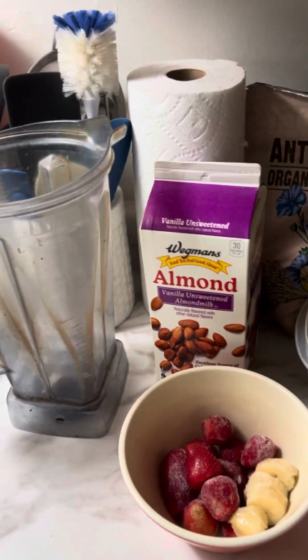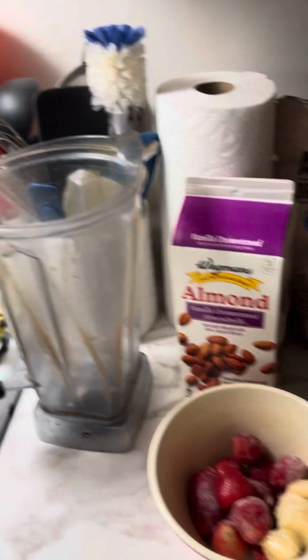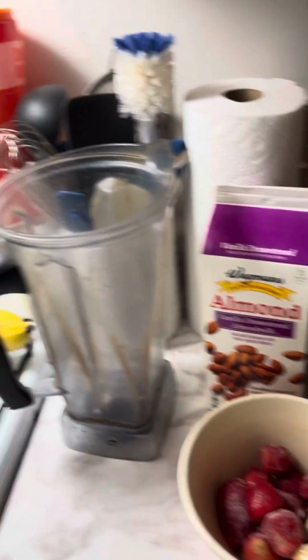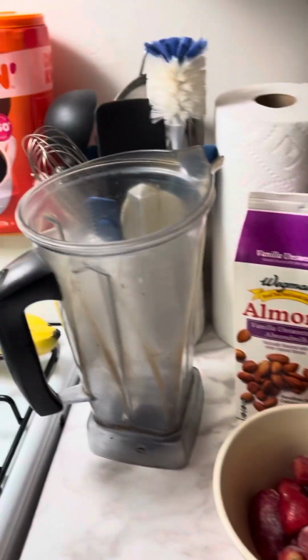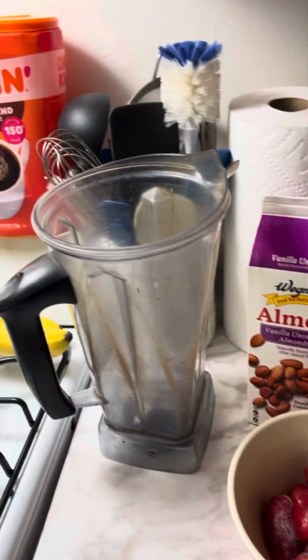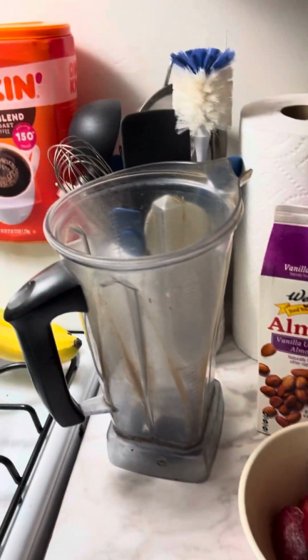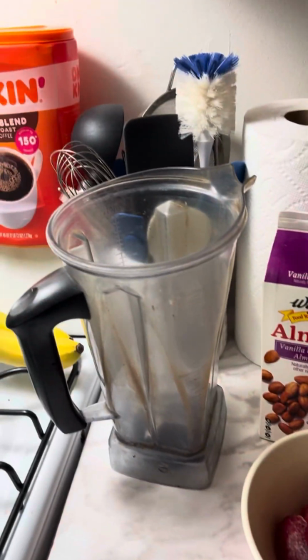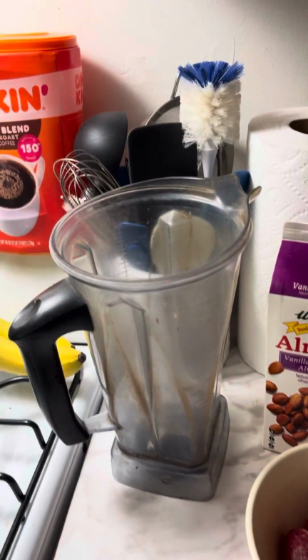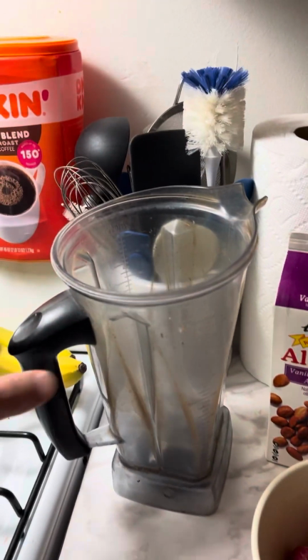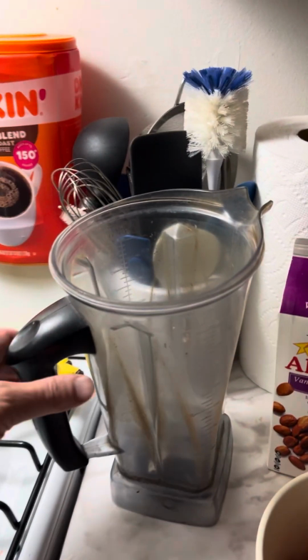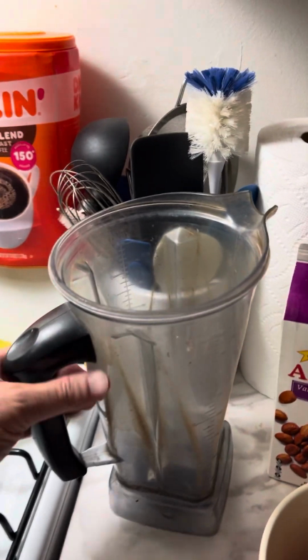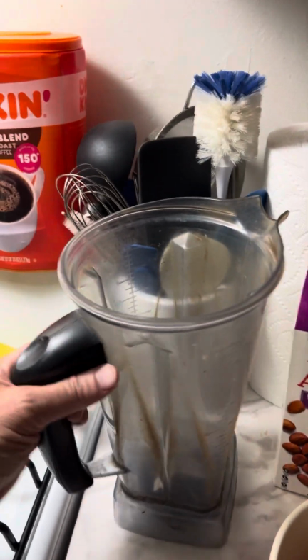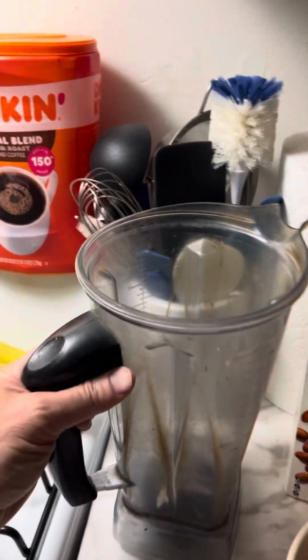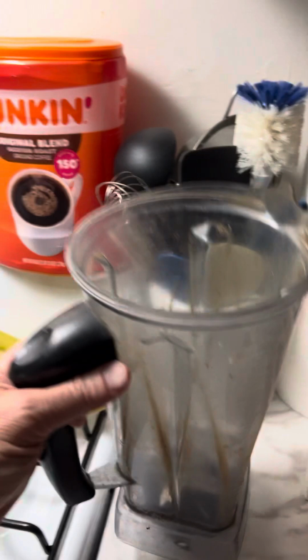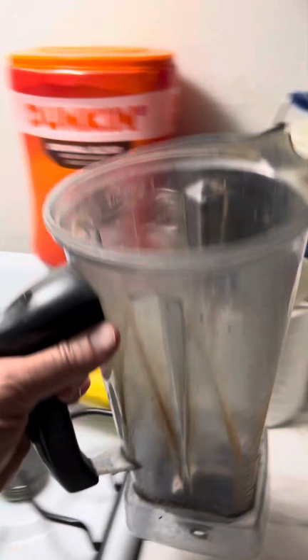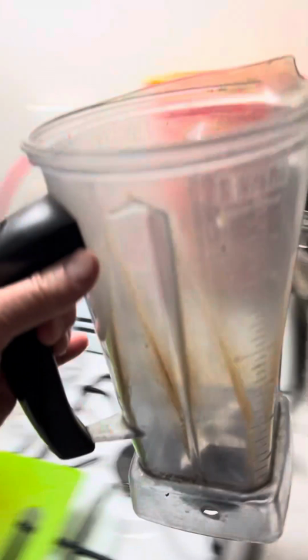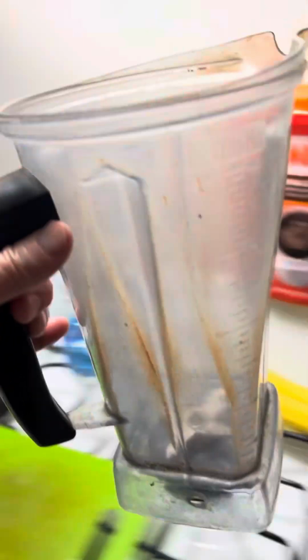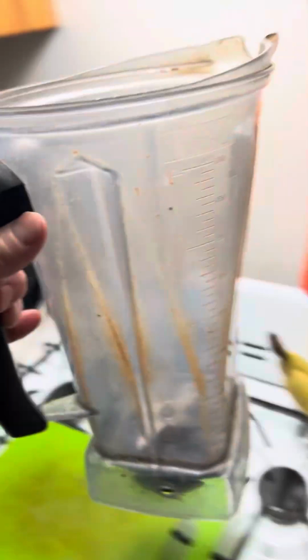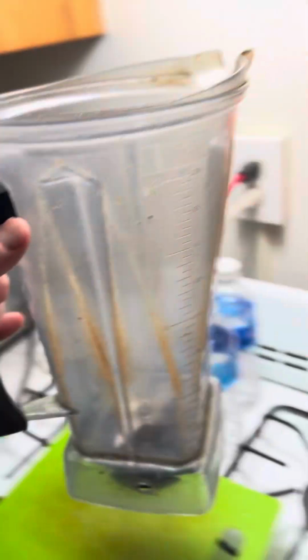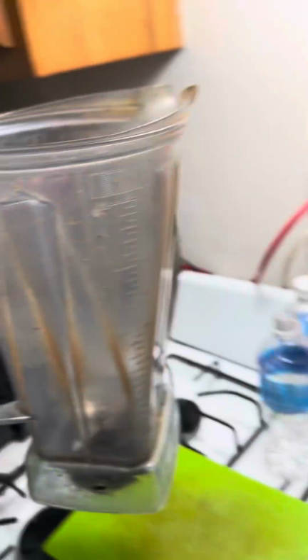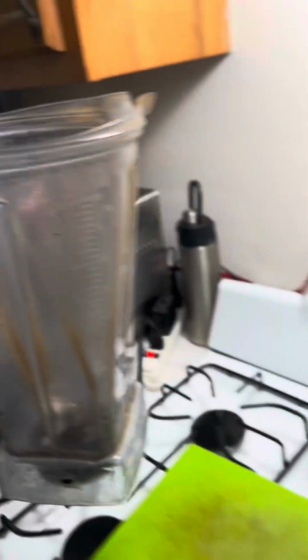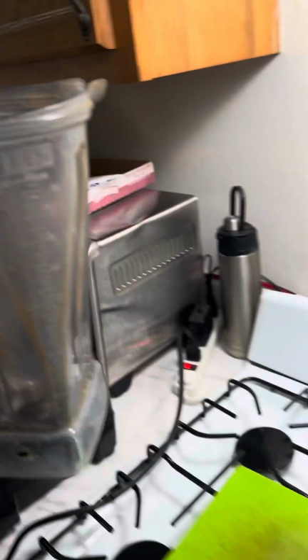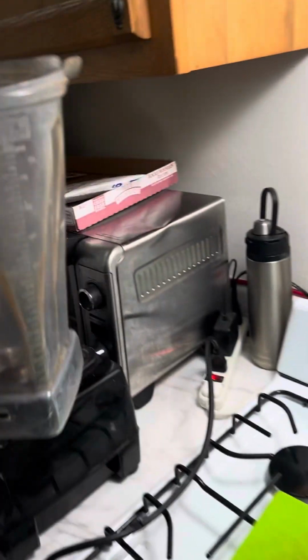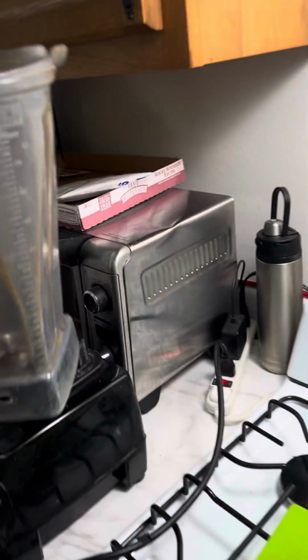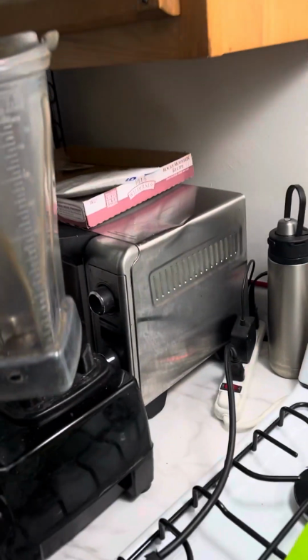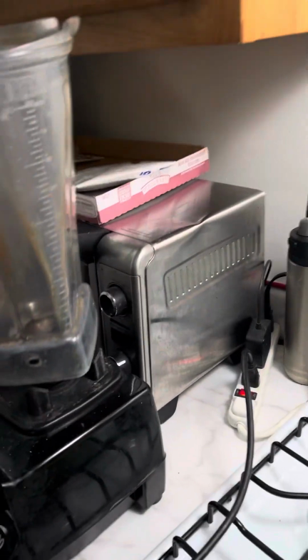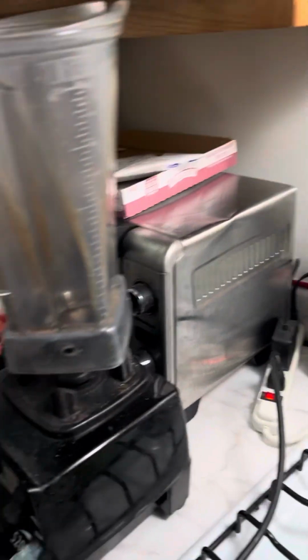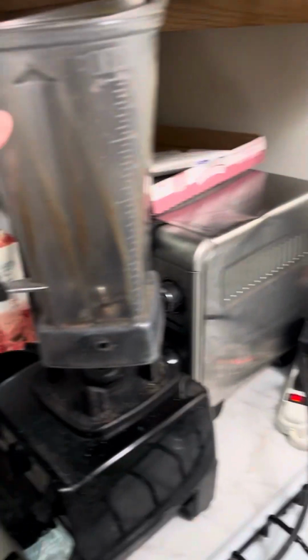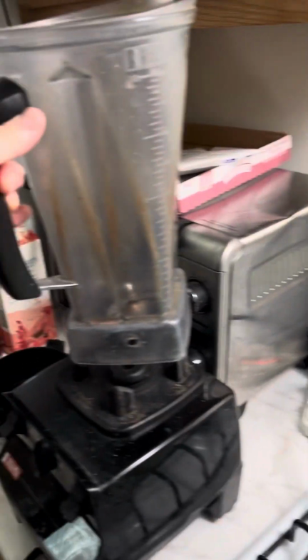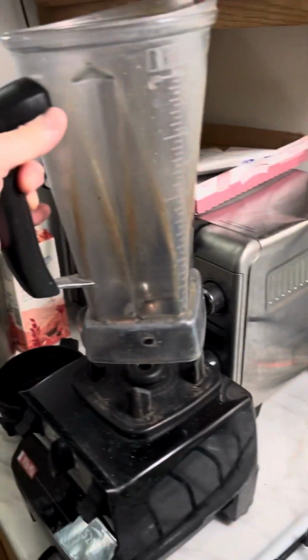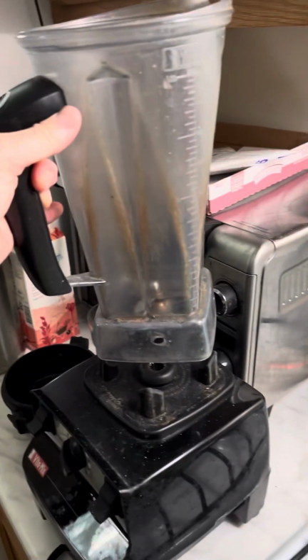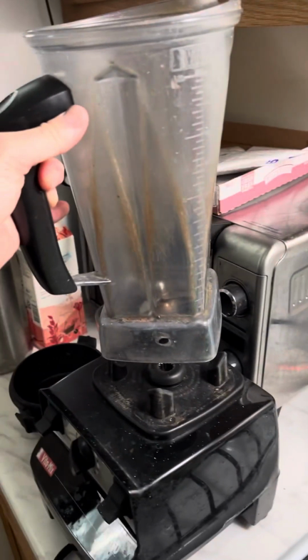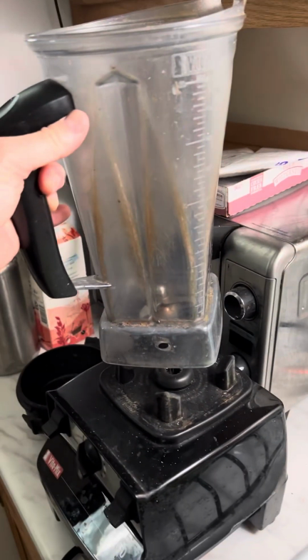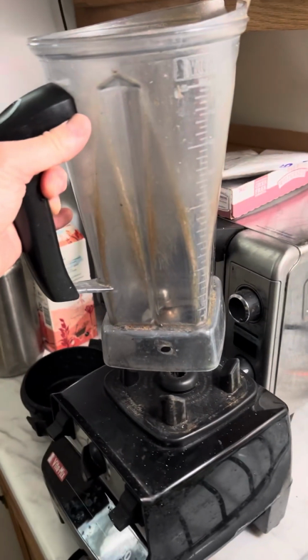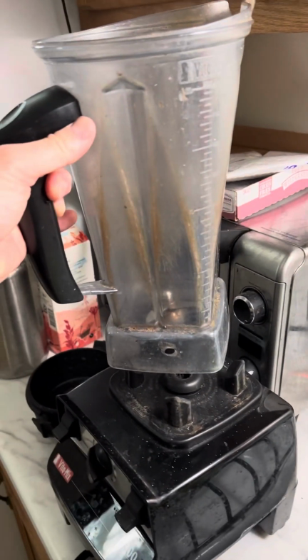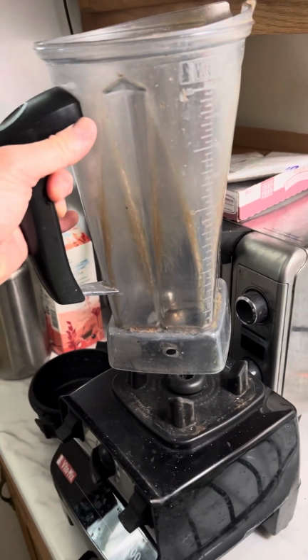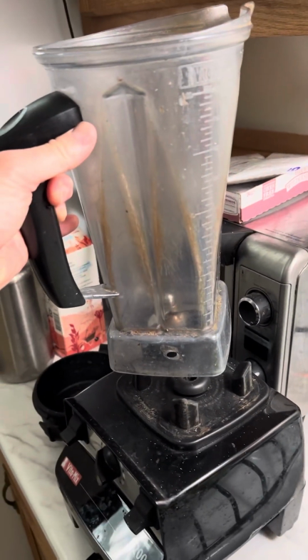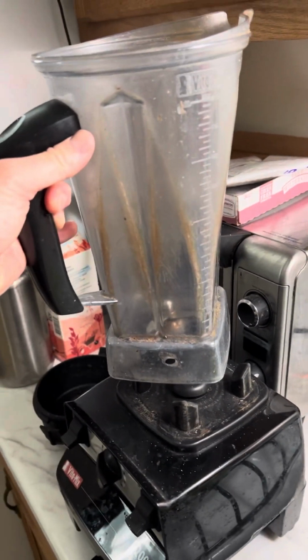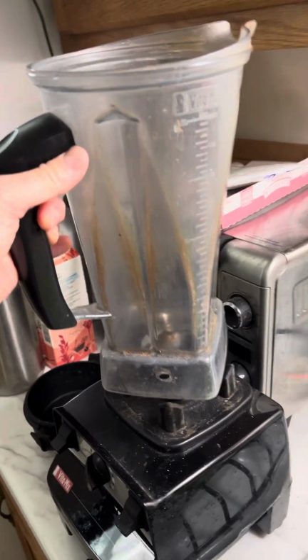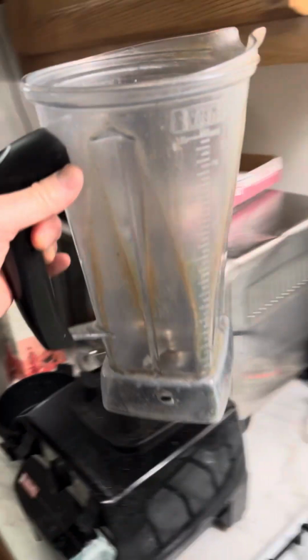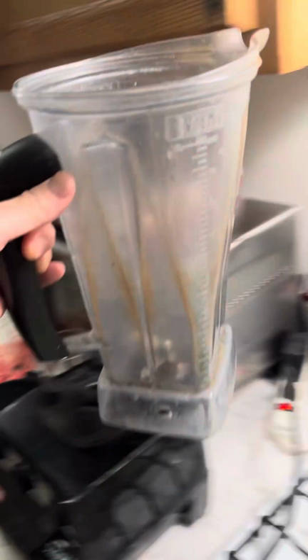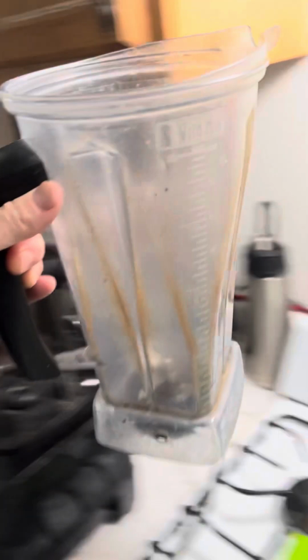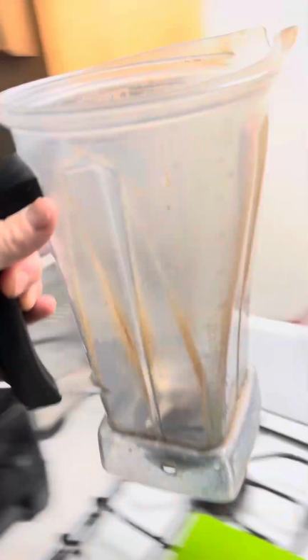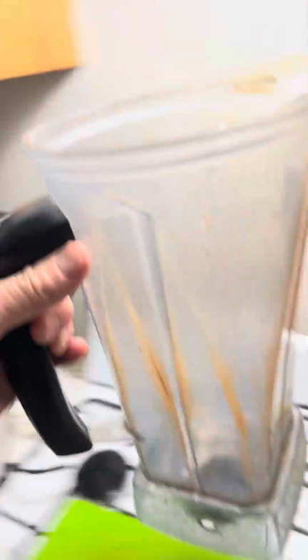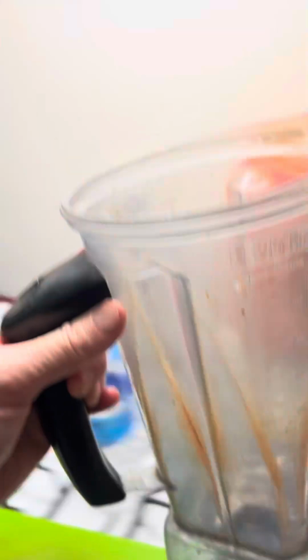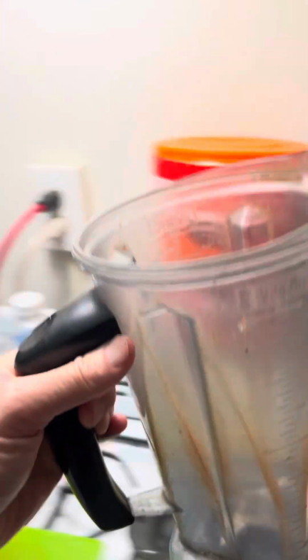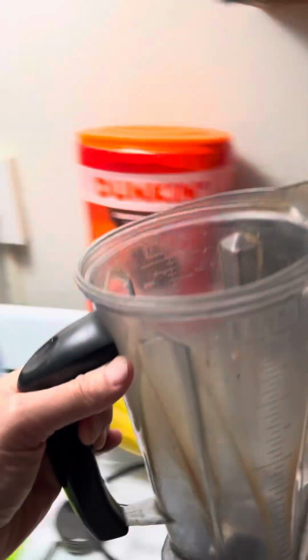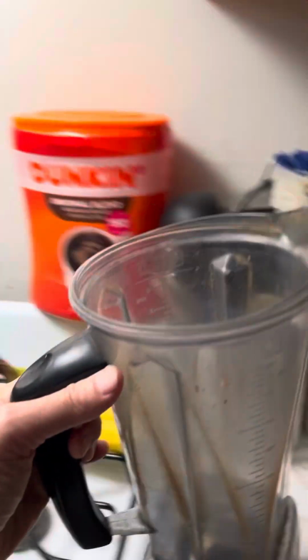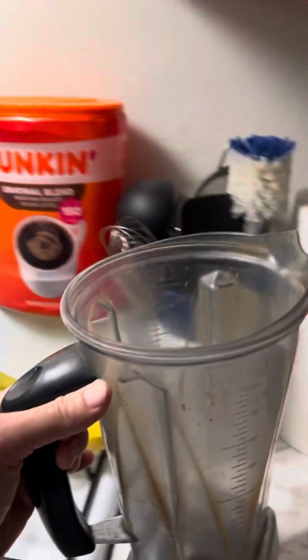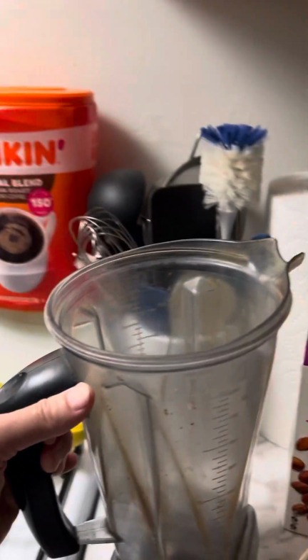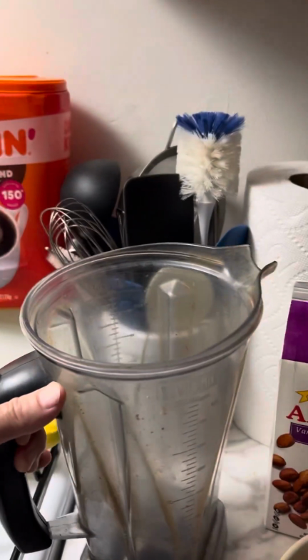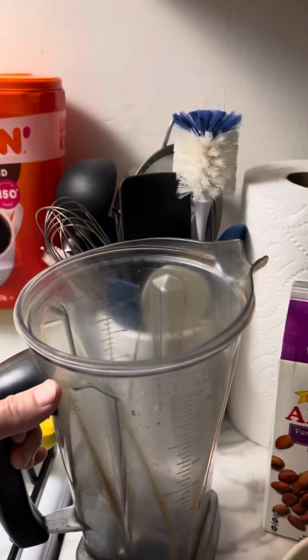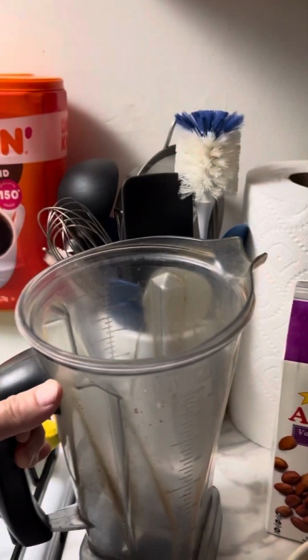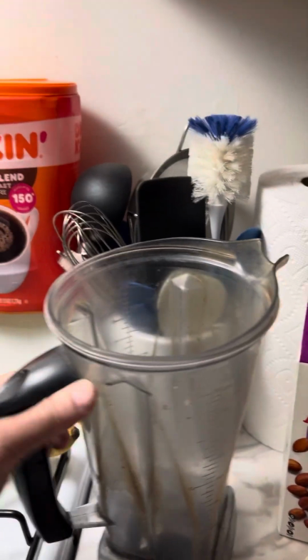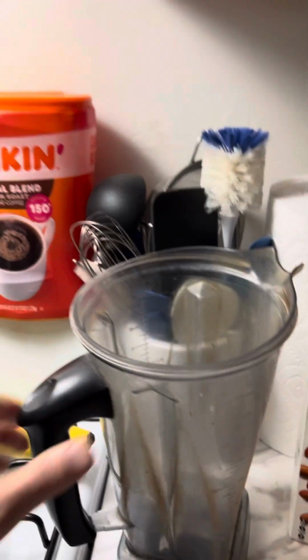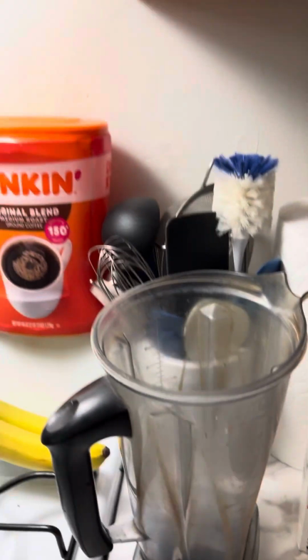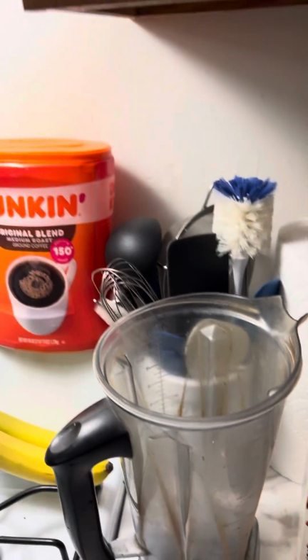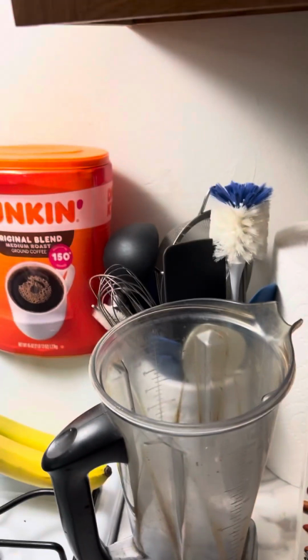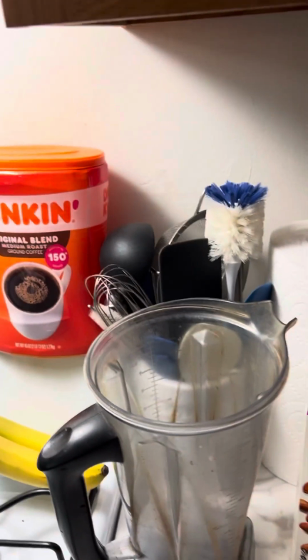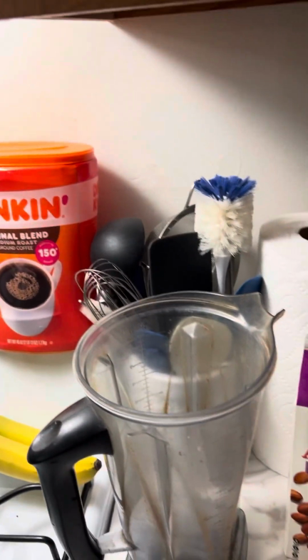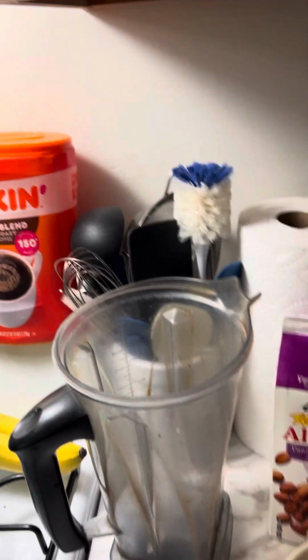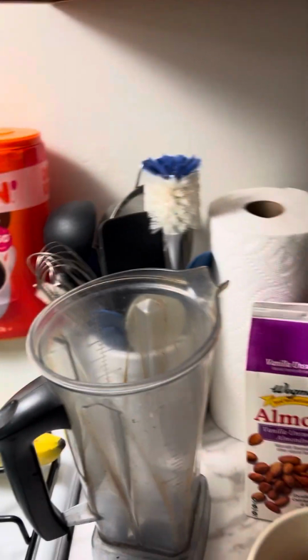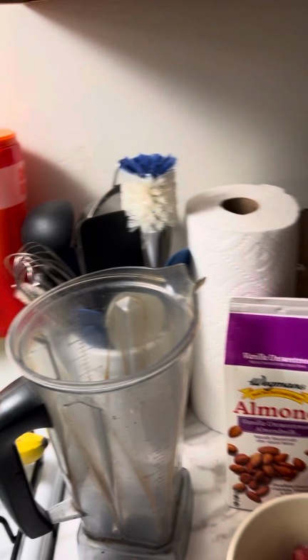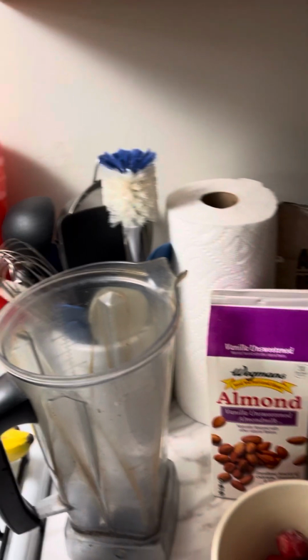You're gonna need a high-speed blender like a Vitamix, which is what this is here. It really helps mix things together. I'm sorry for the cat in the background.